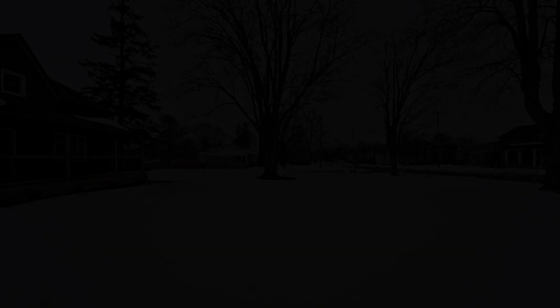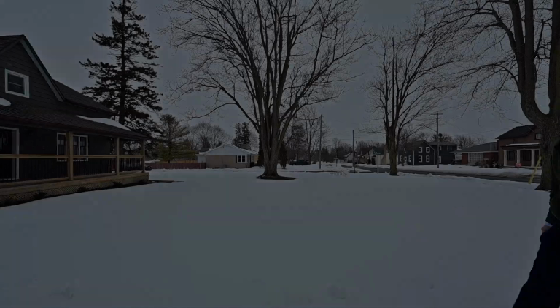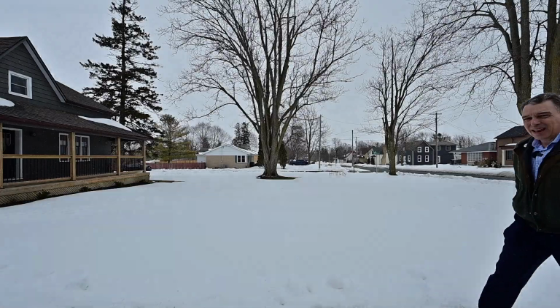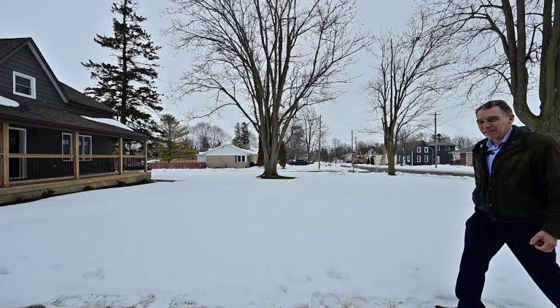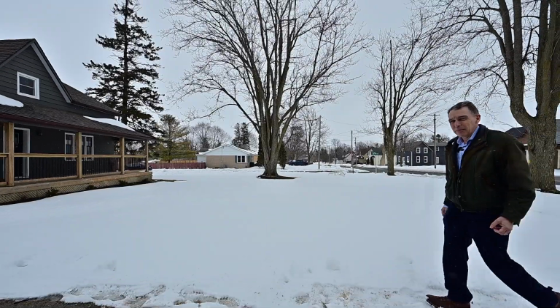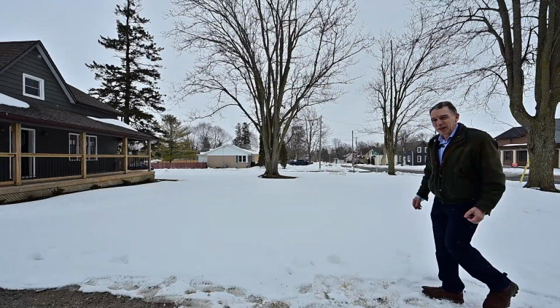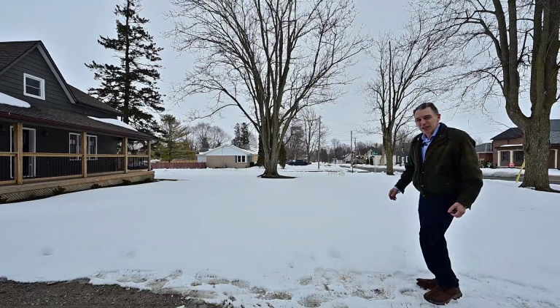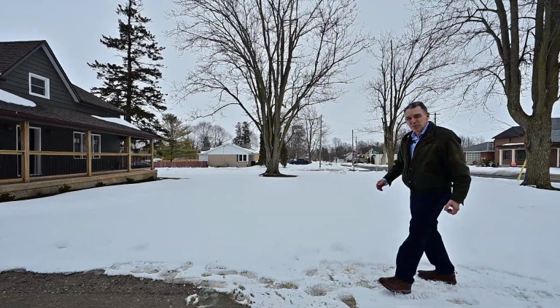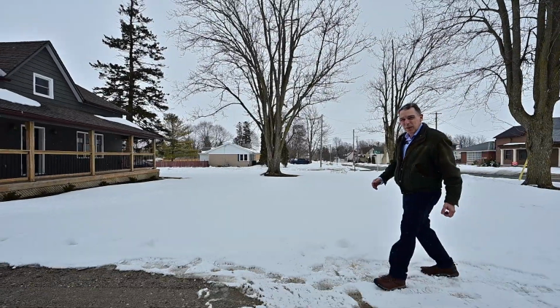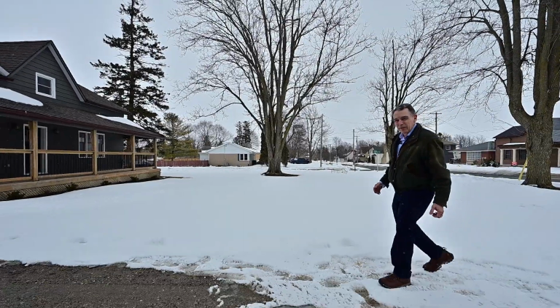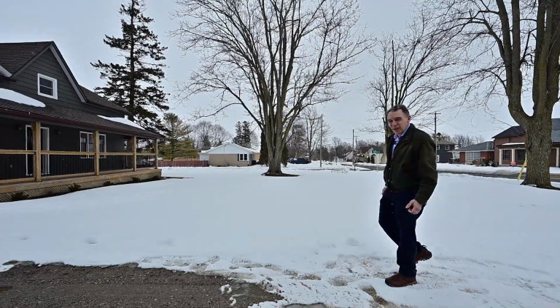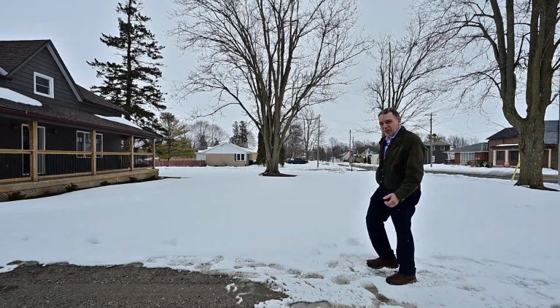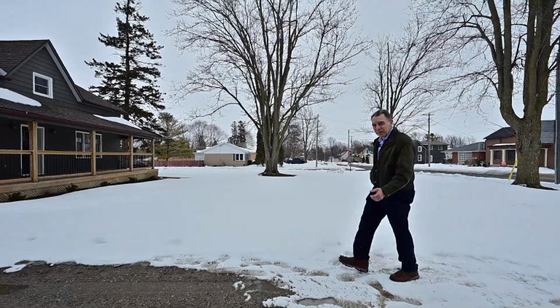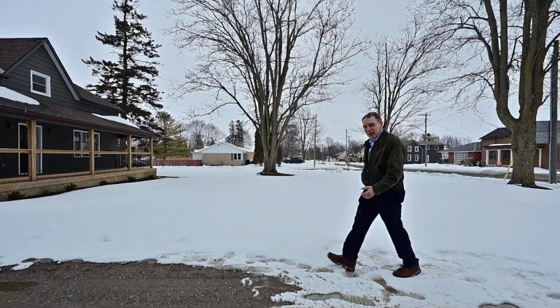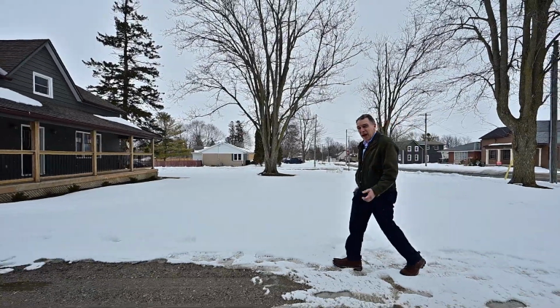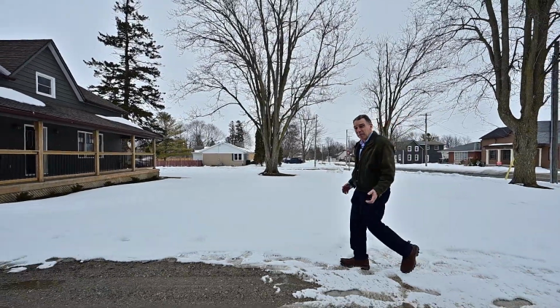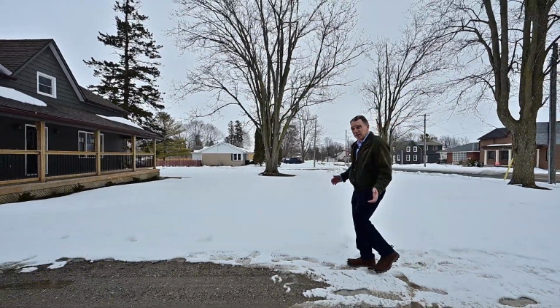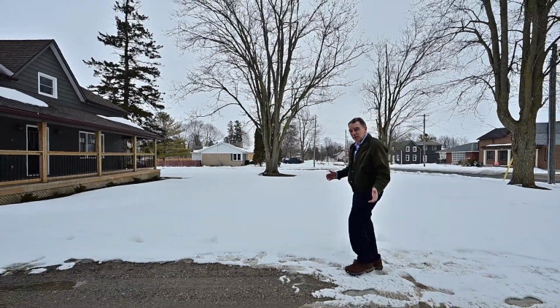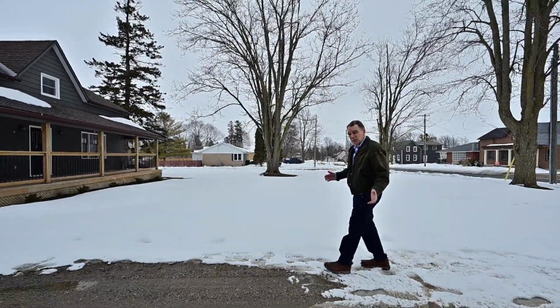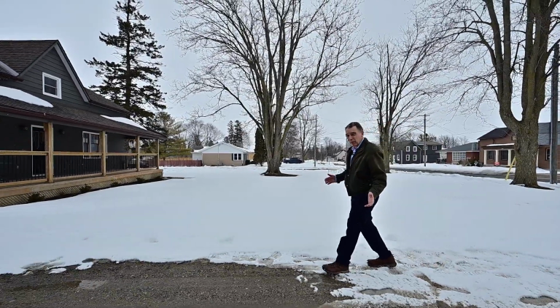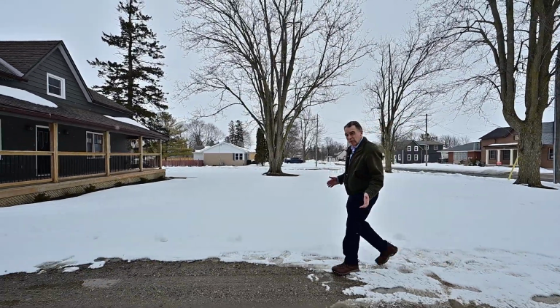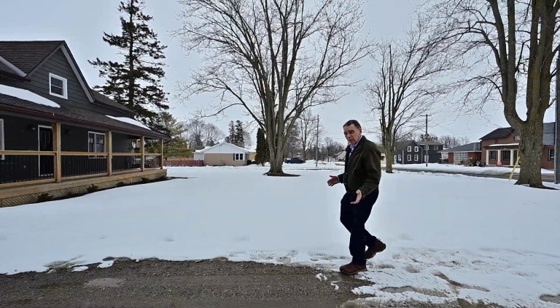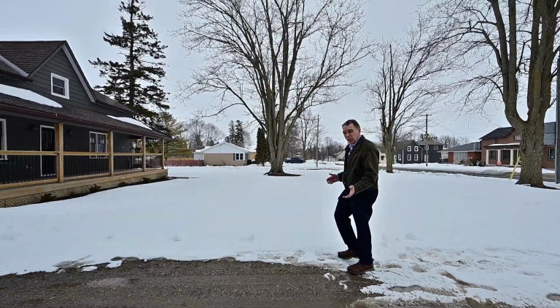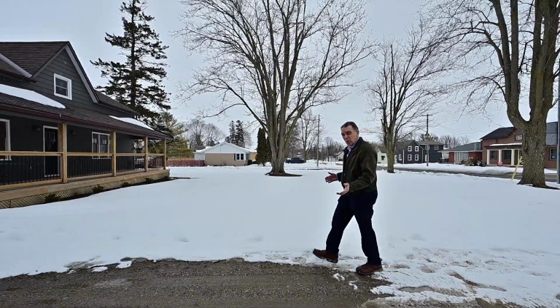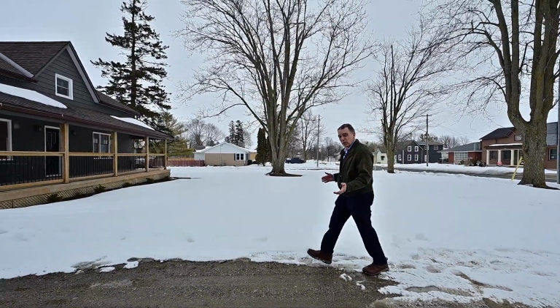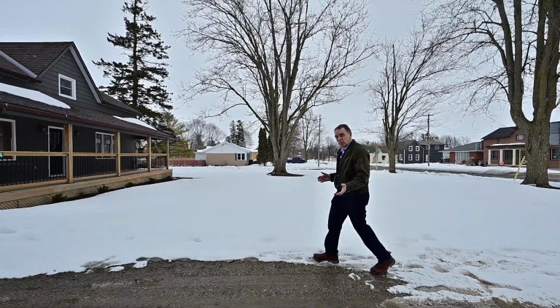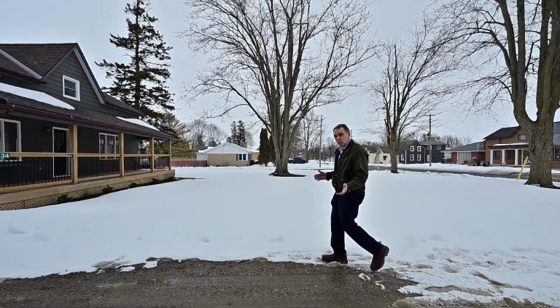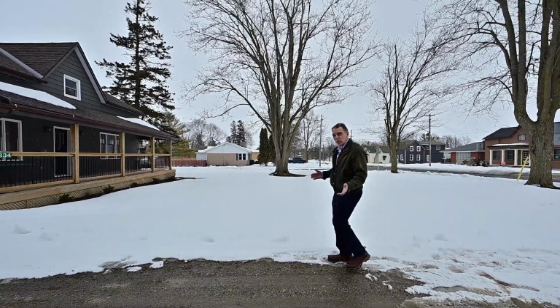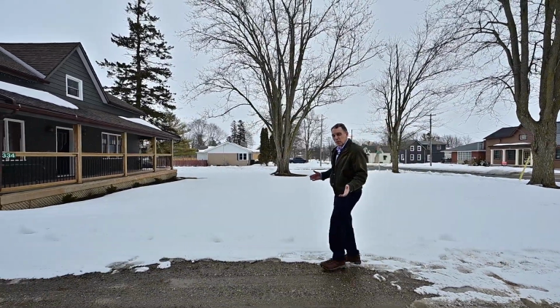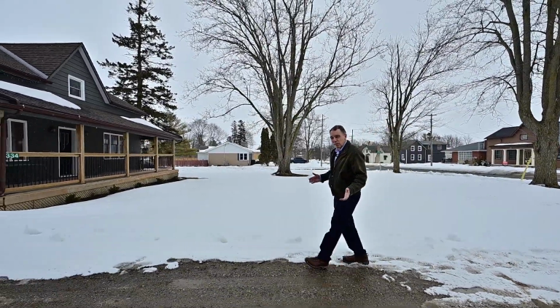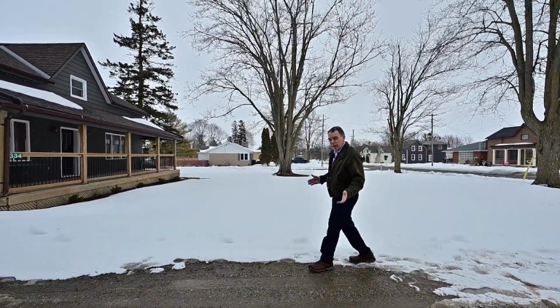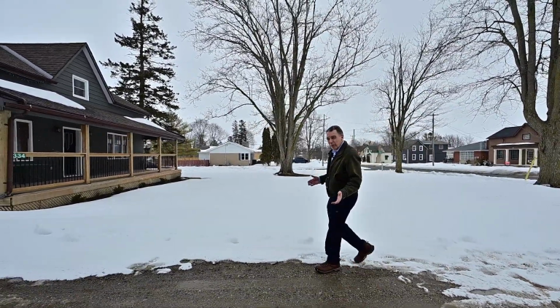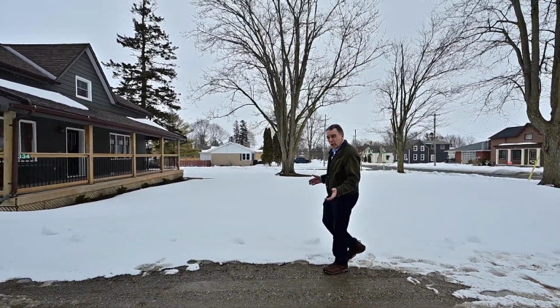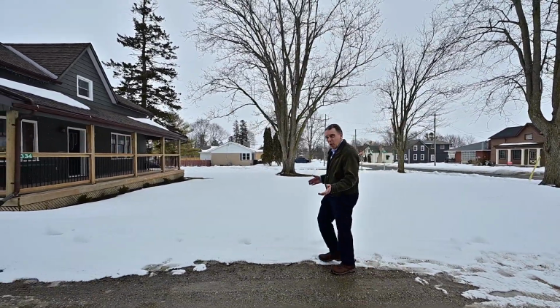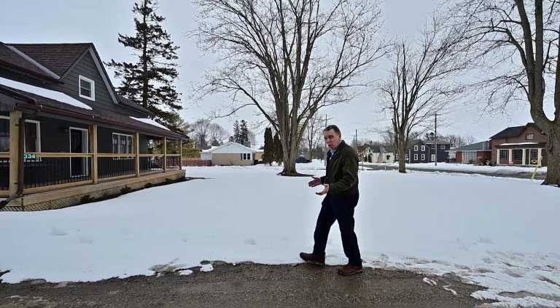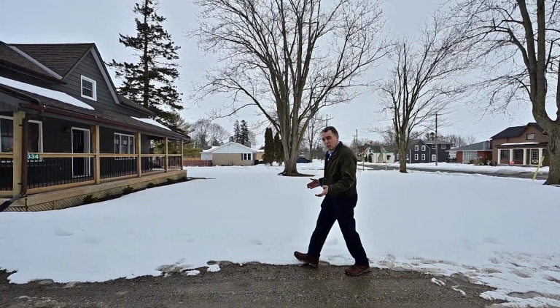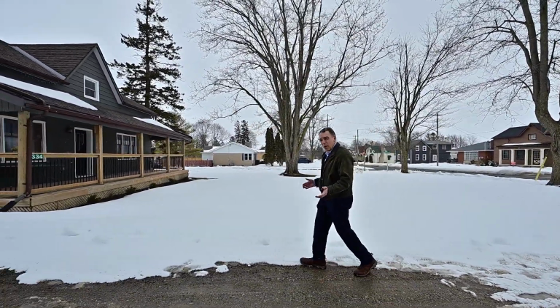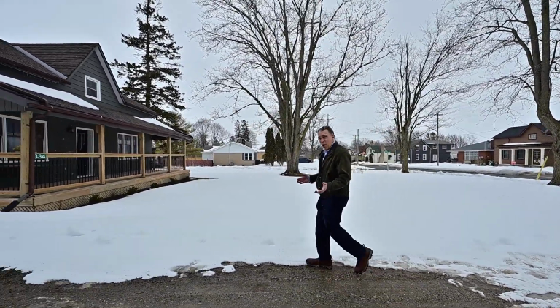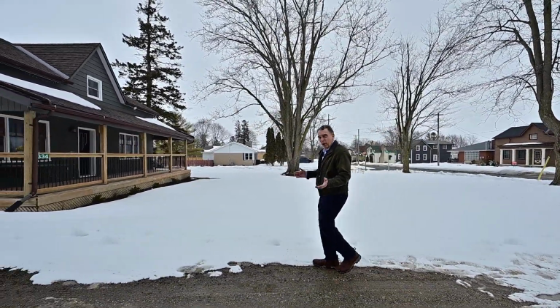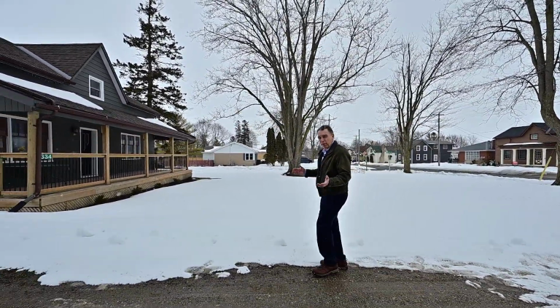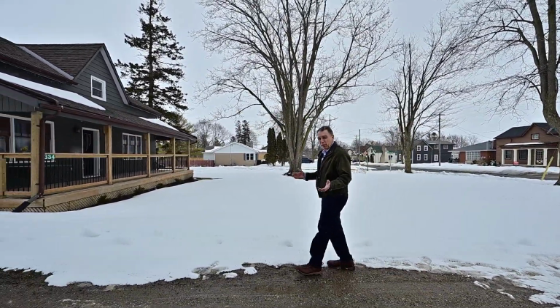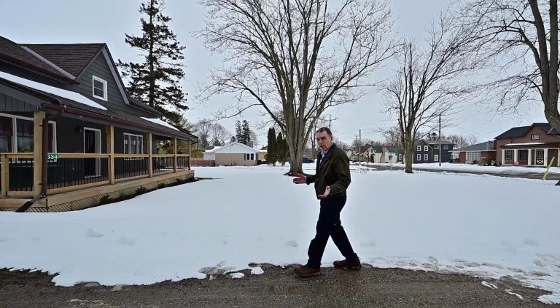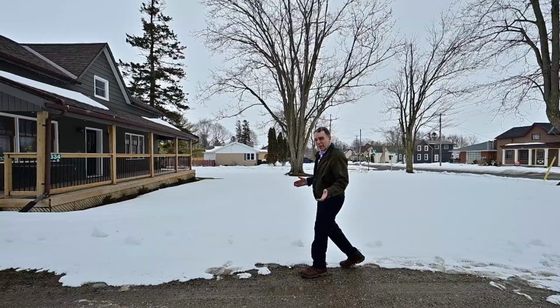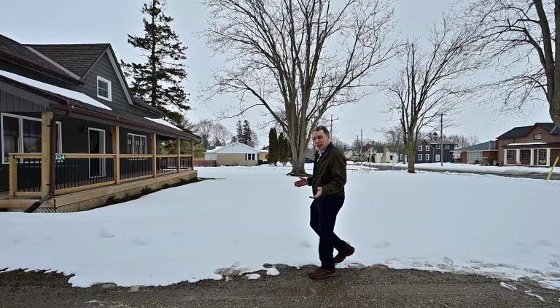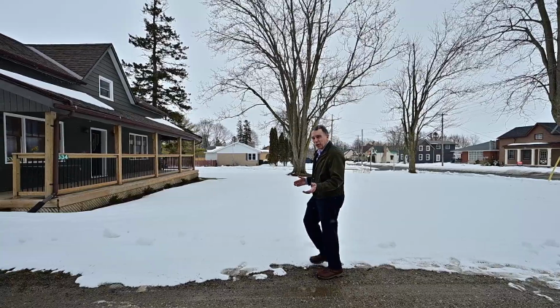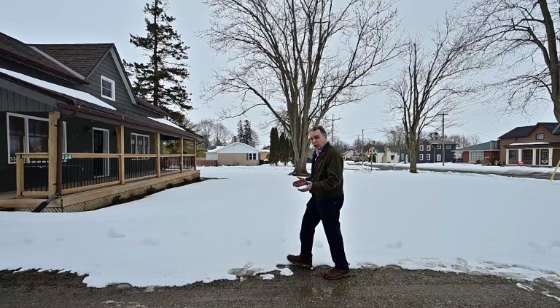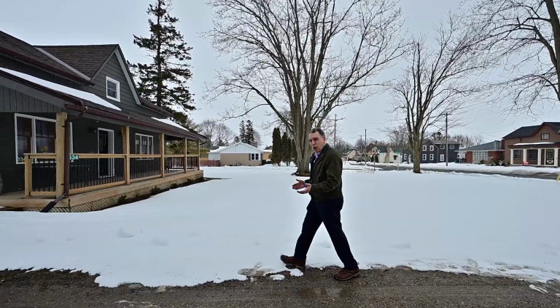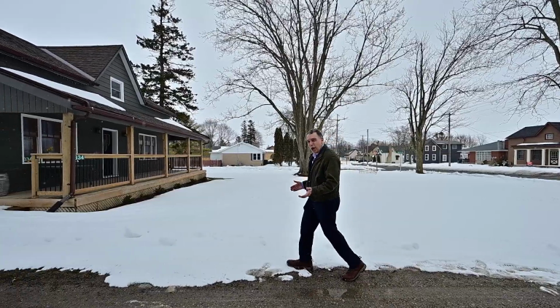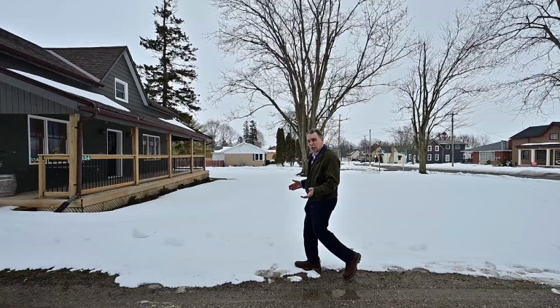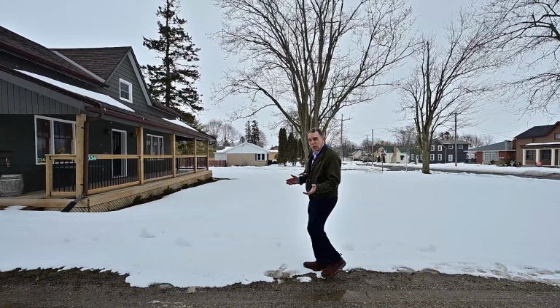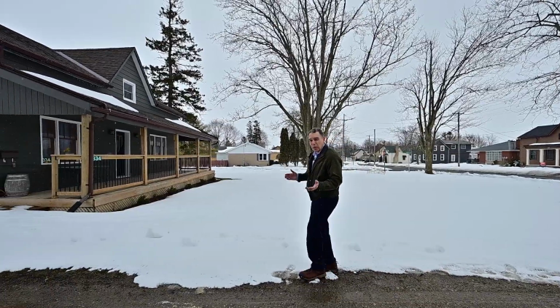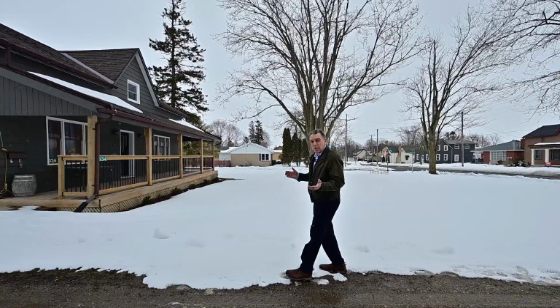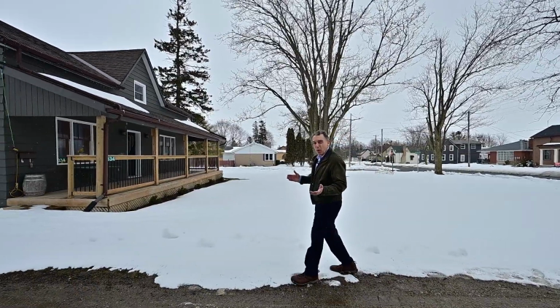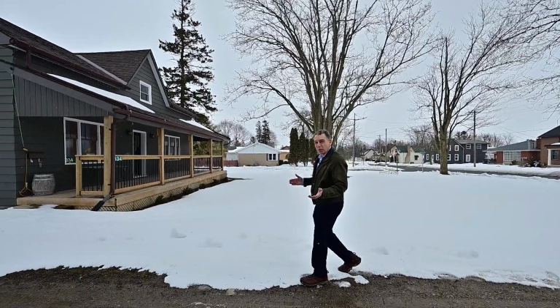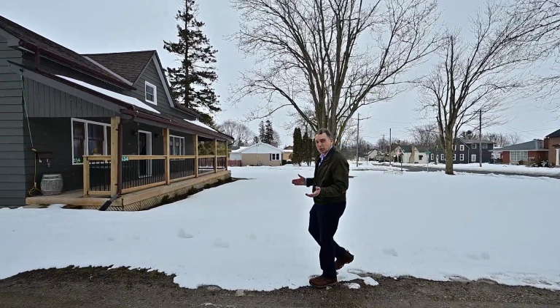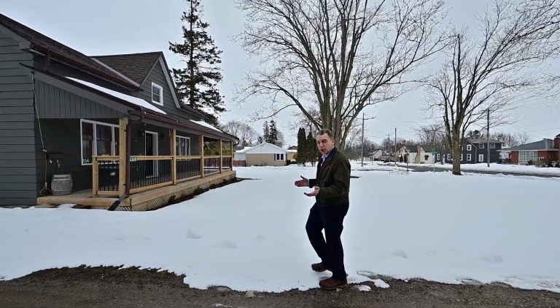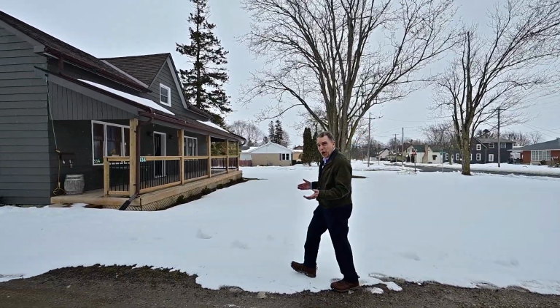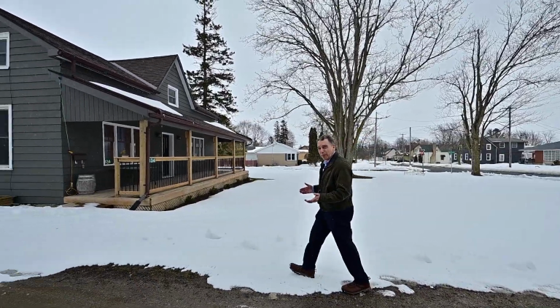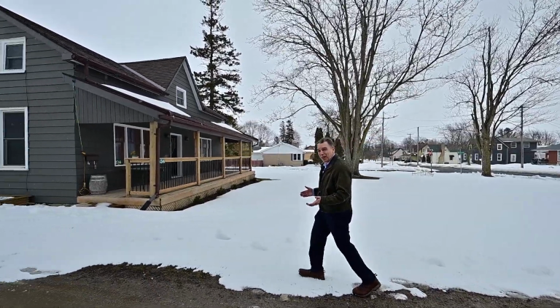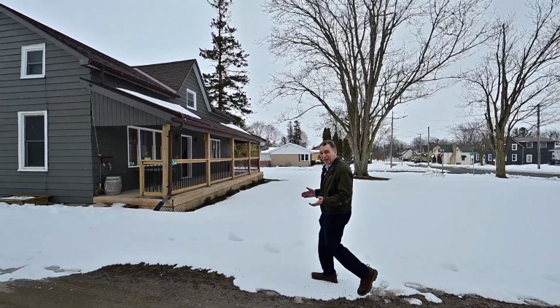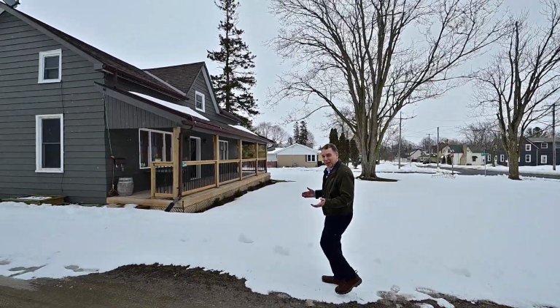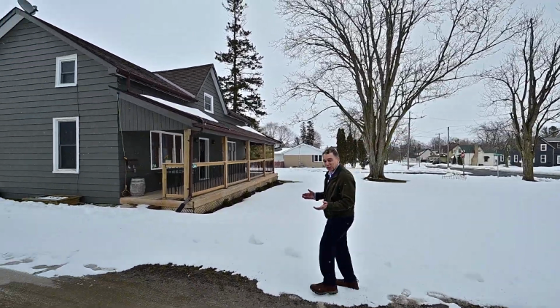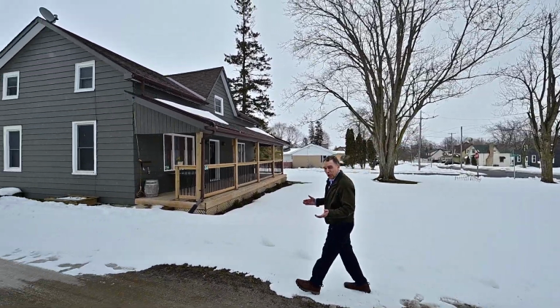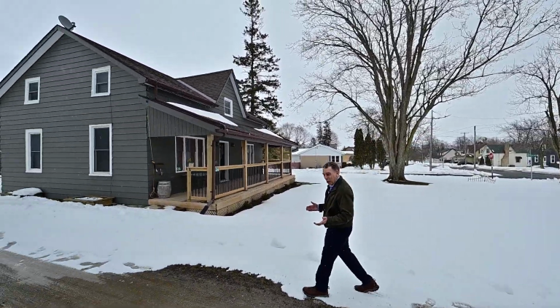Hey everybody, it's Bev here. I'm in Sebringville with a beautiful family home on a third of an acre lot with a bonus shop. Let's go!